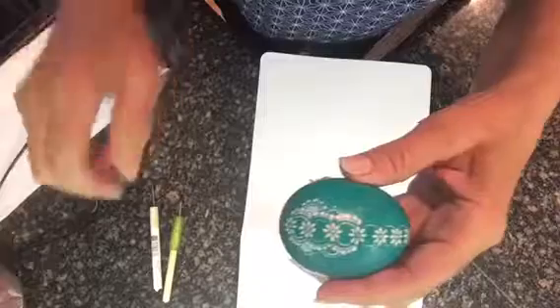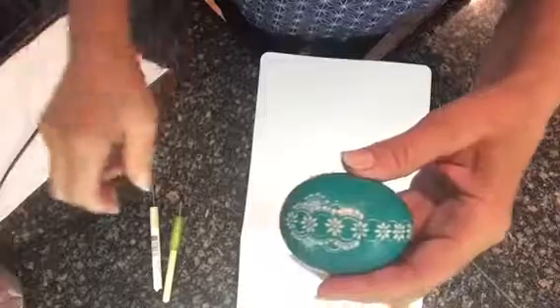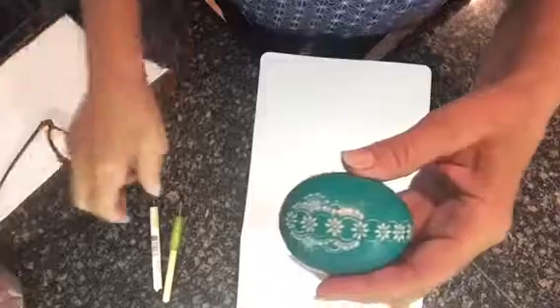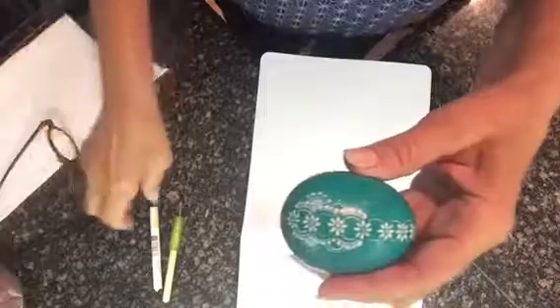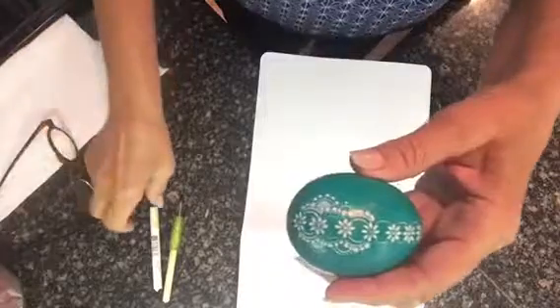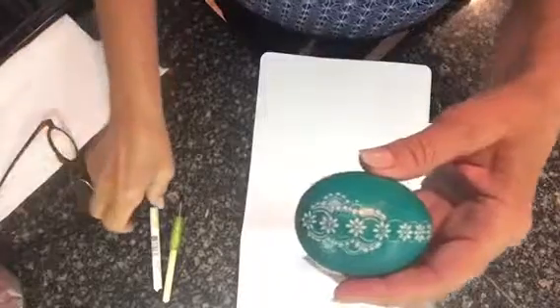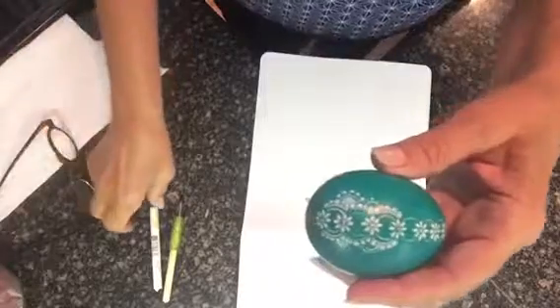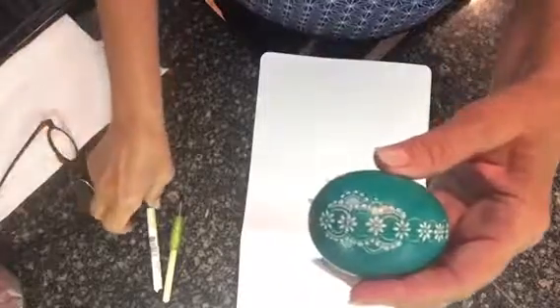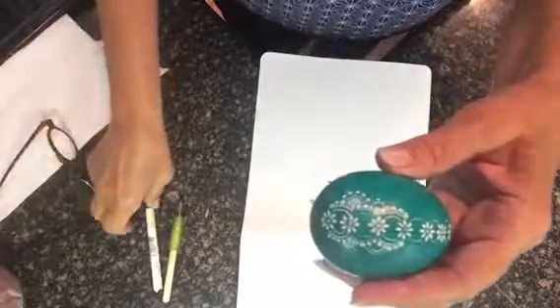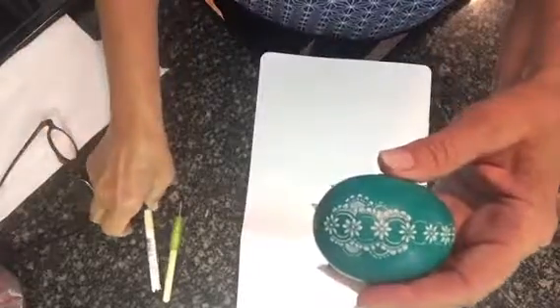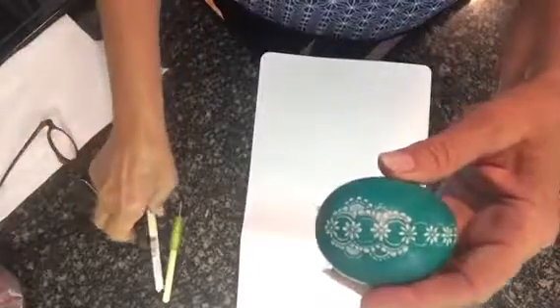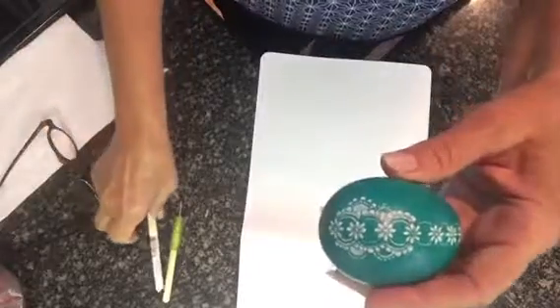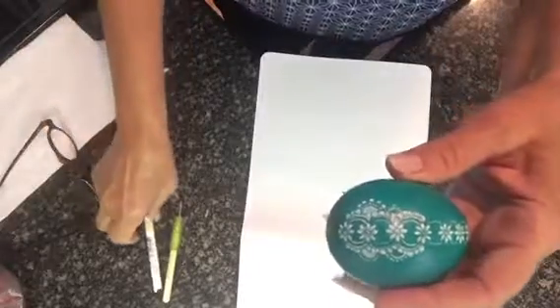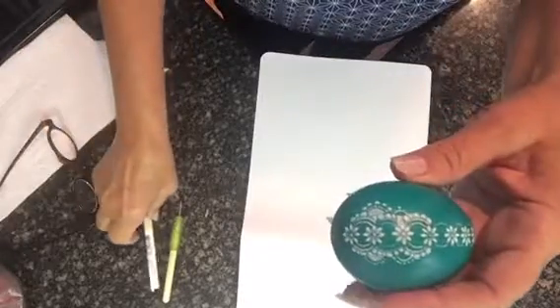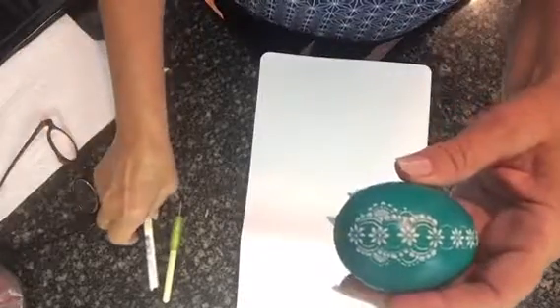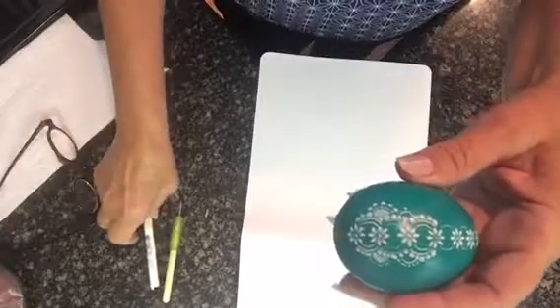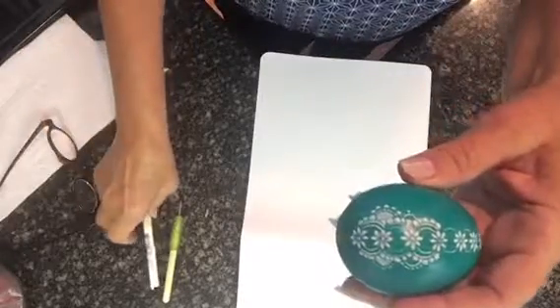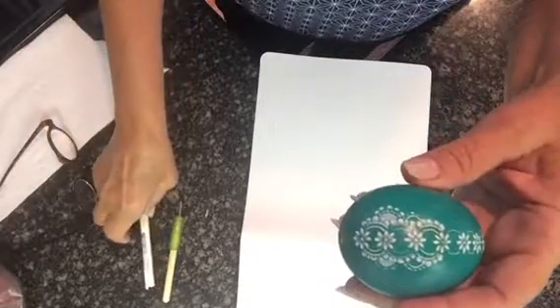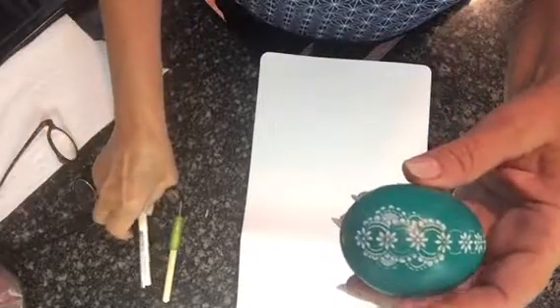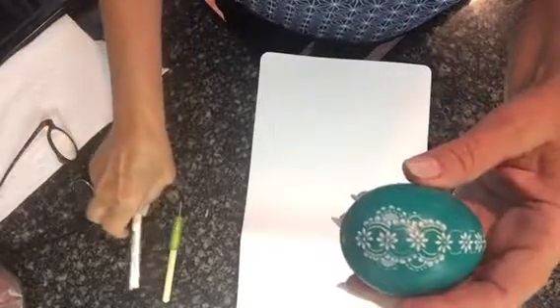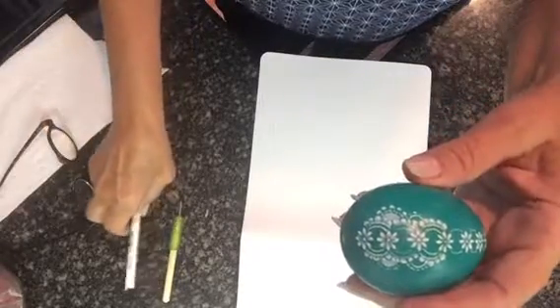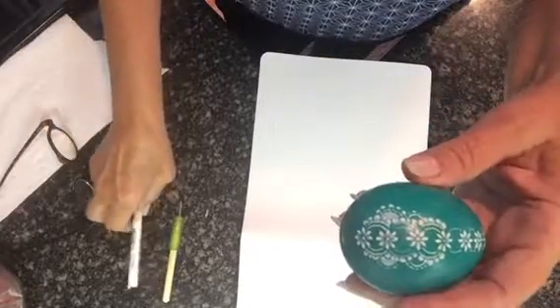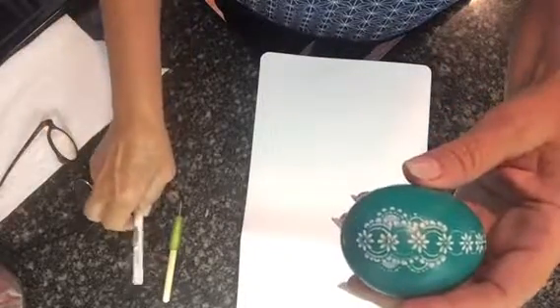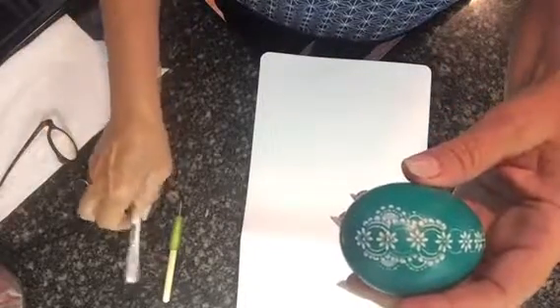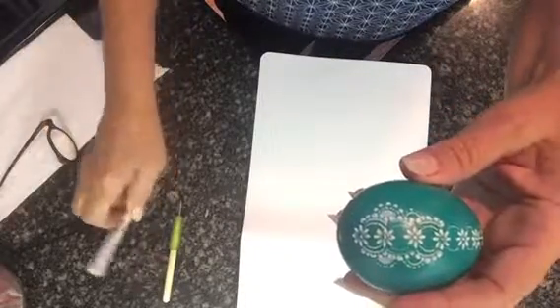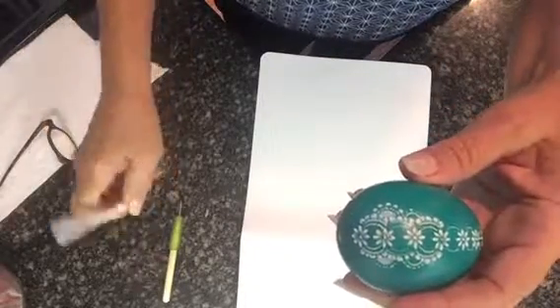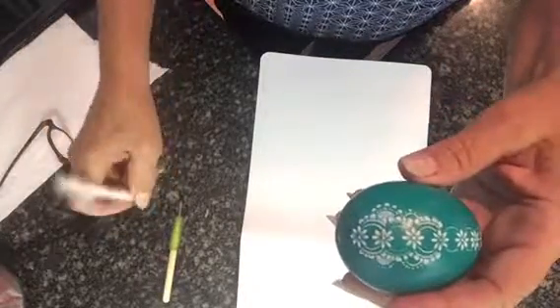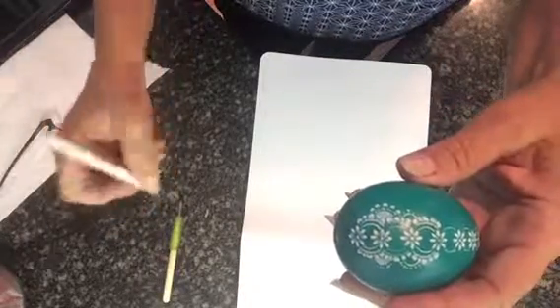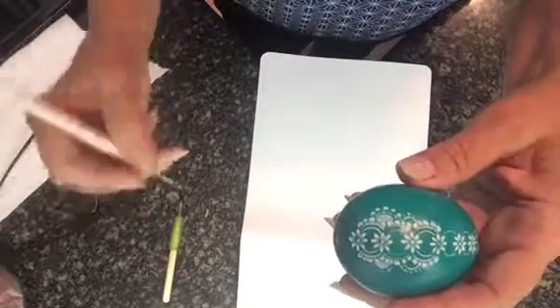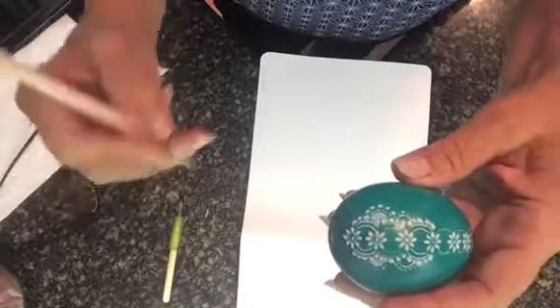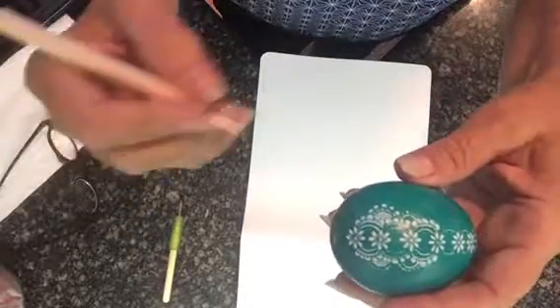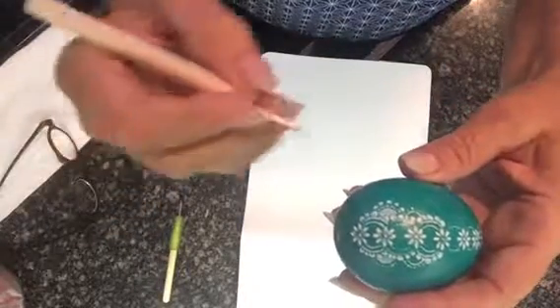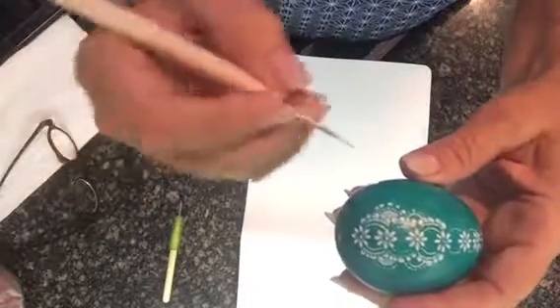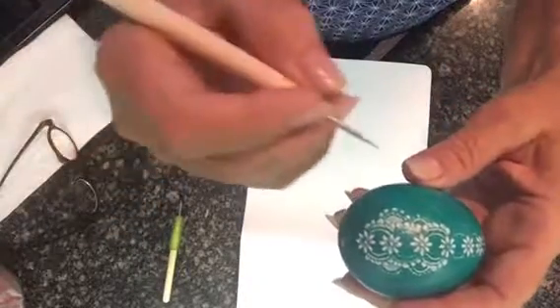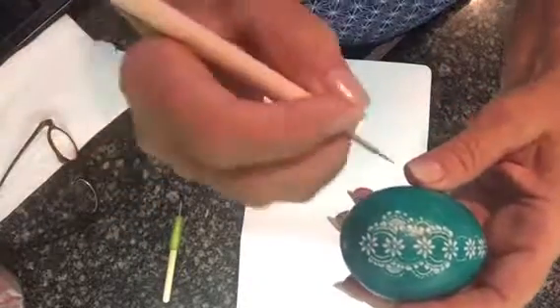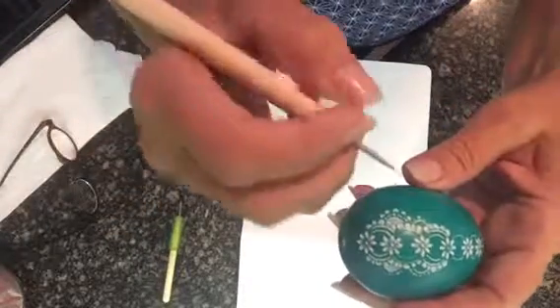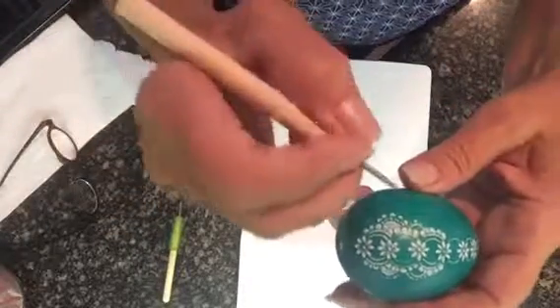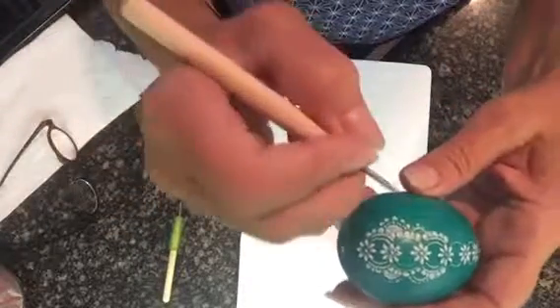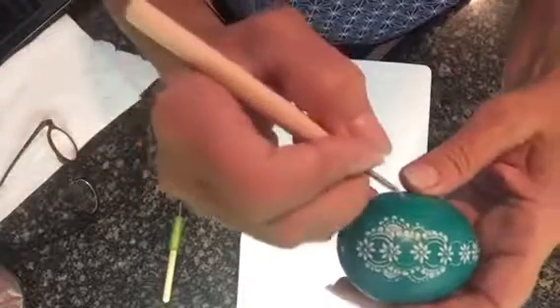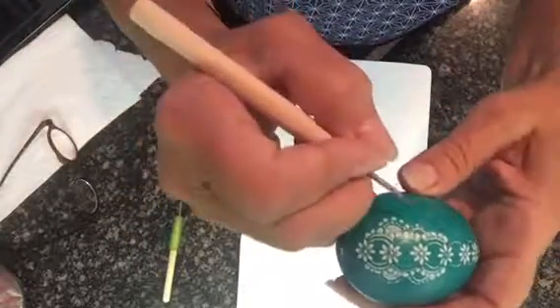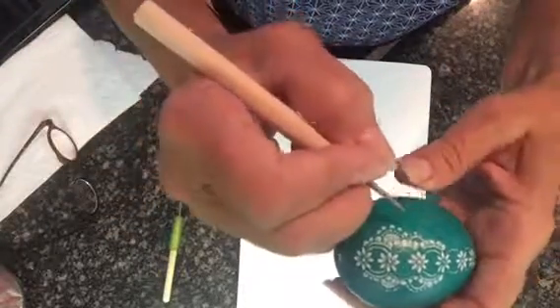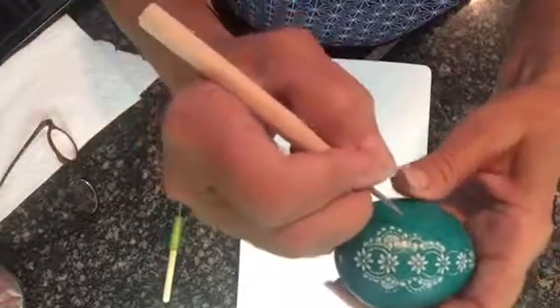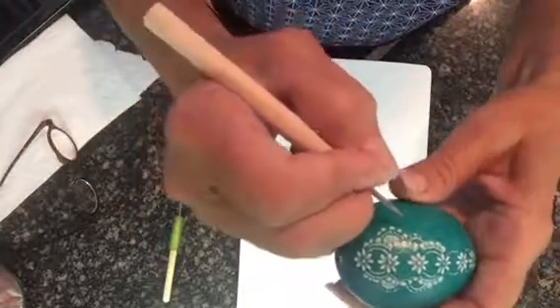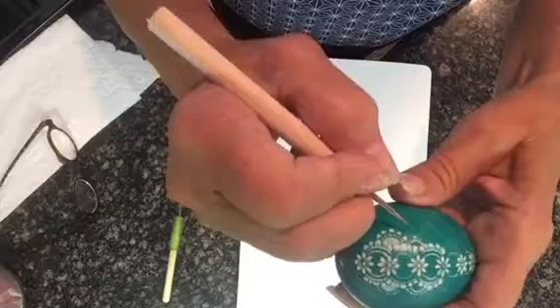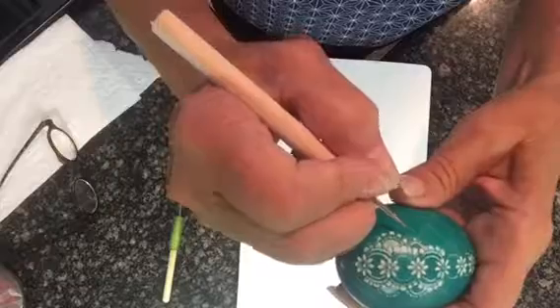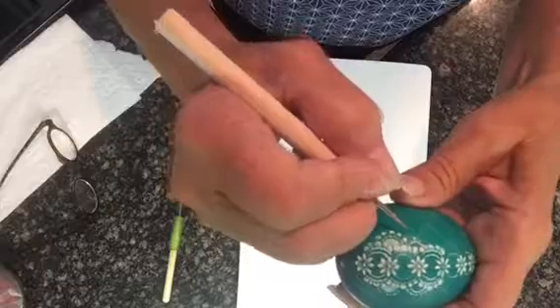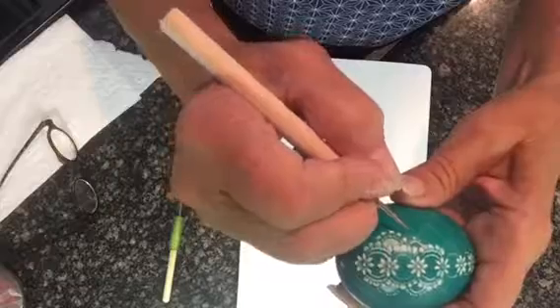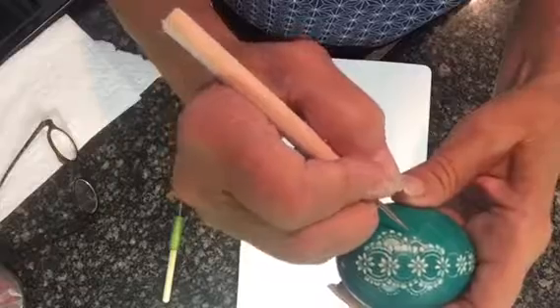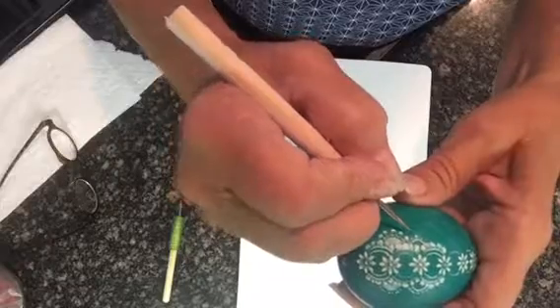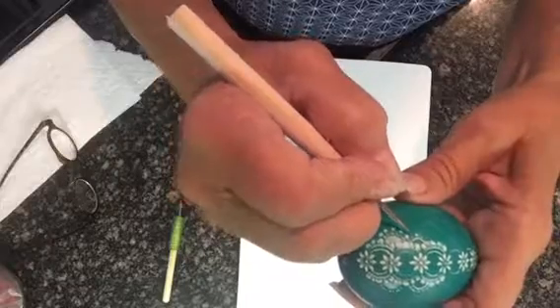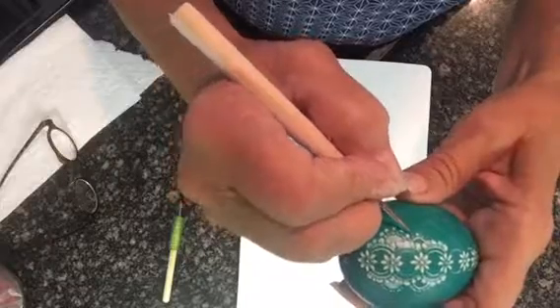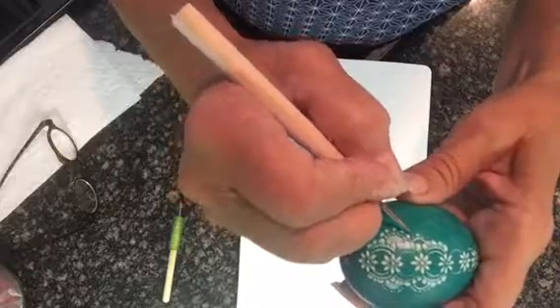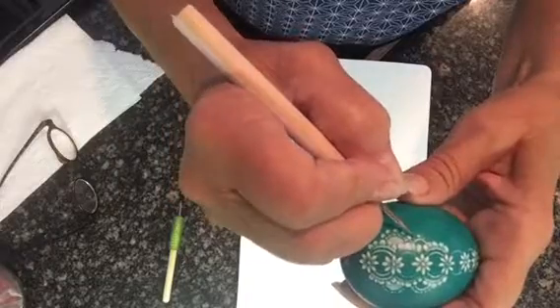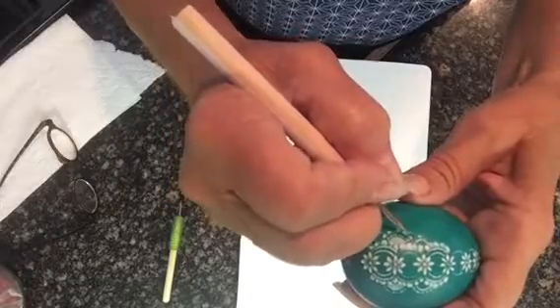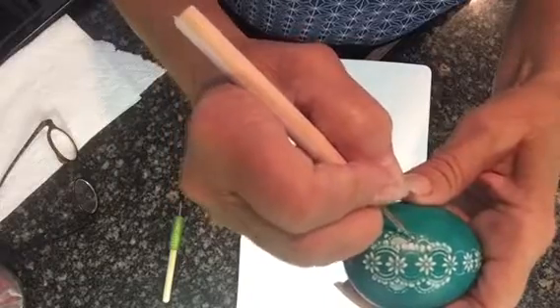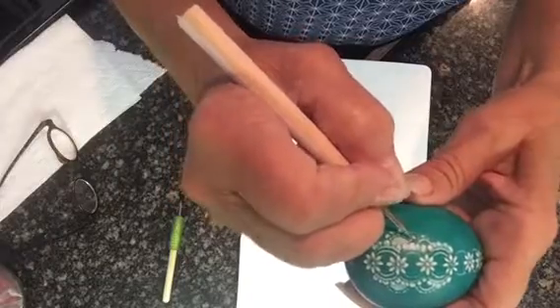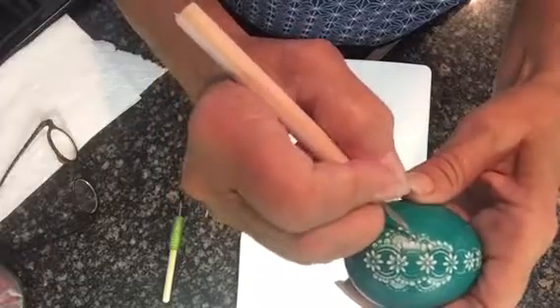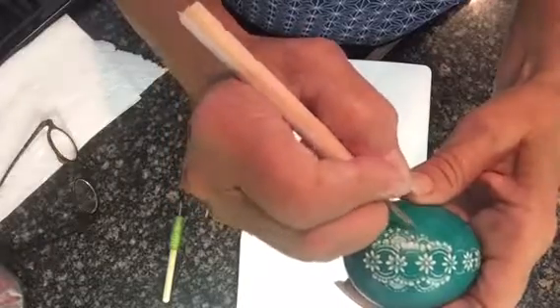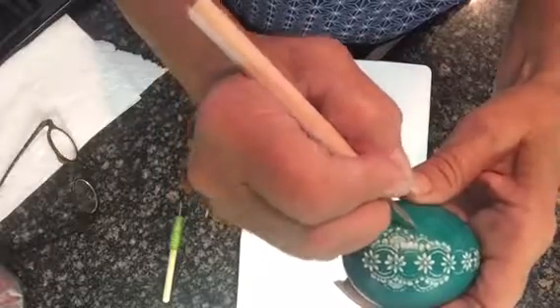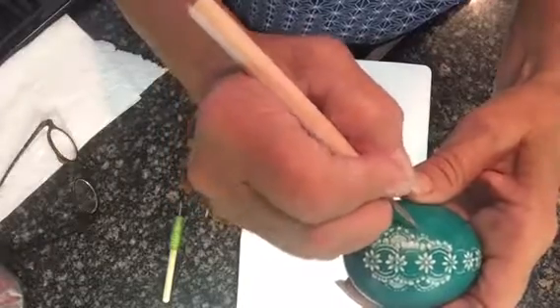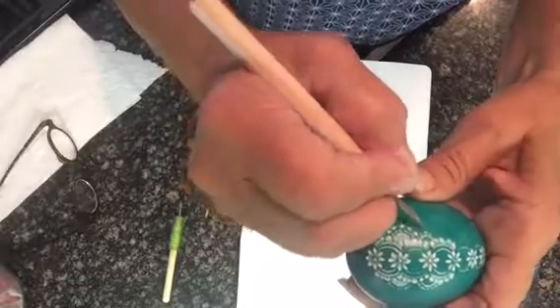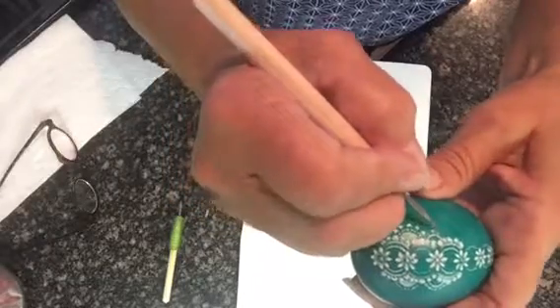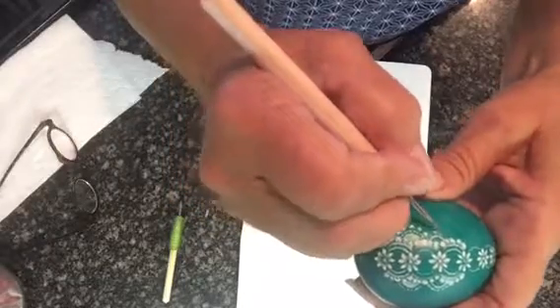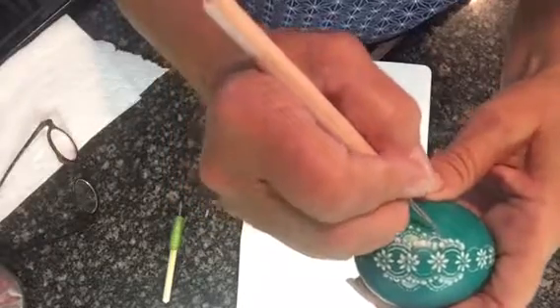This is Maggie from BesankeBasics.com, and I'm going to show you how to make these dots round.